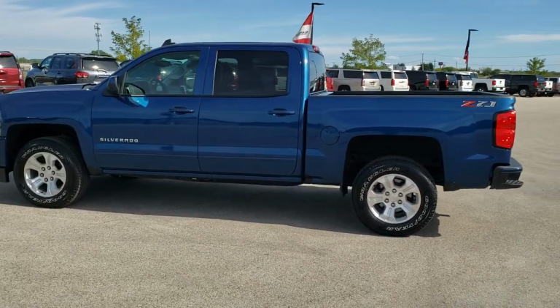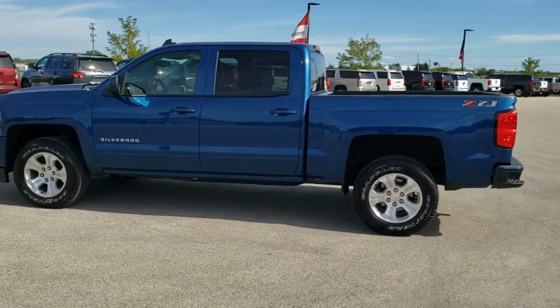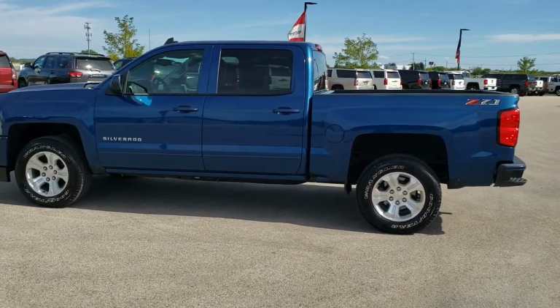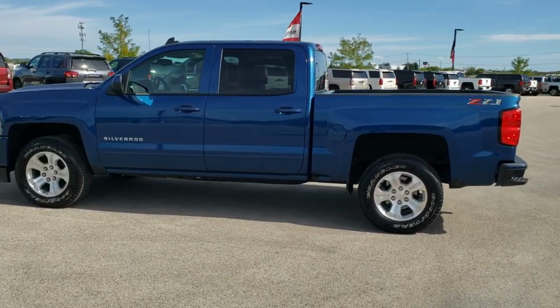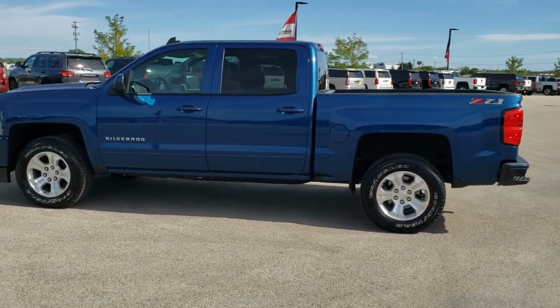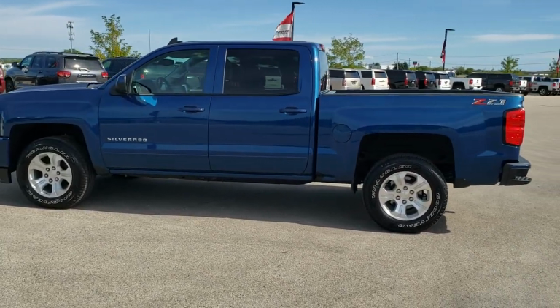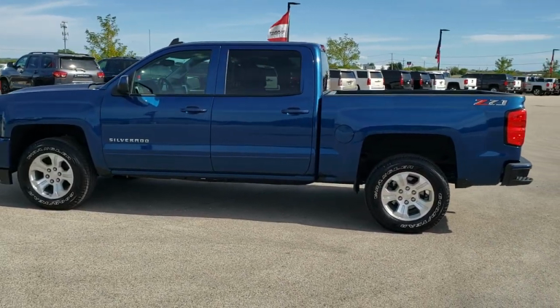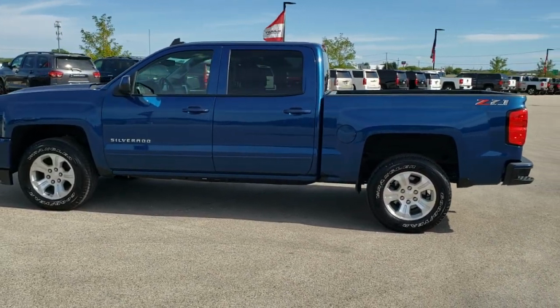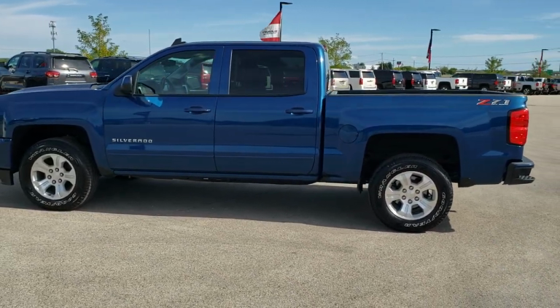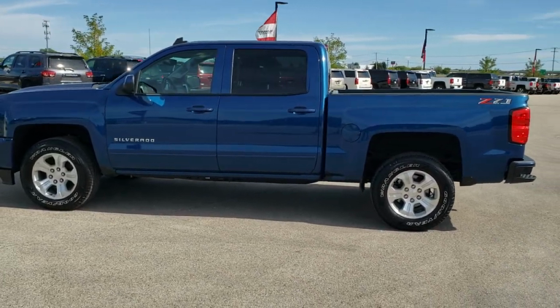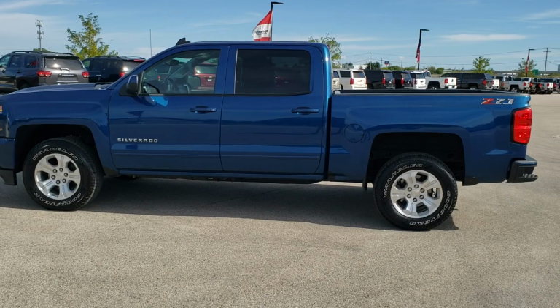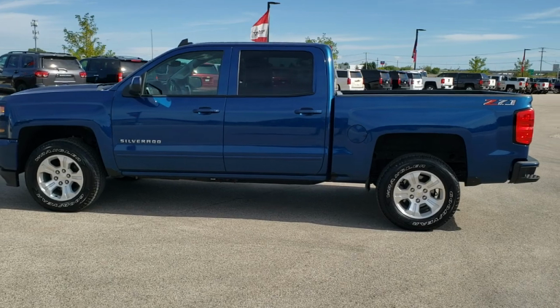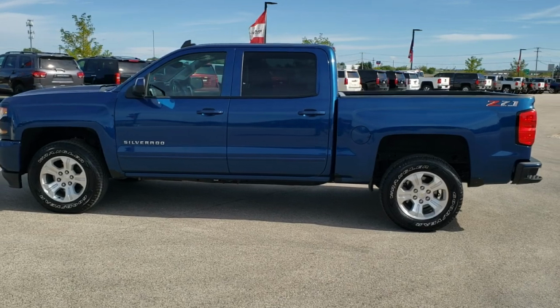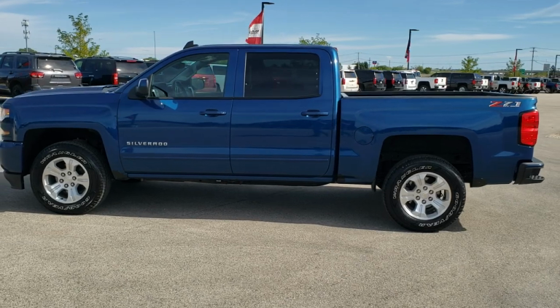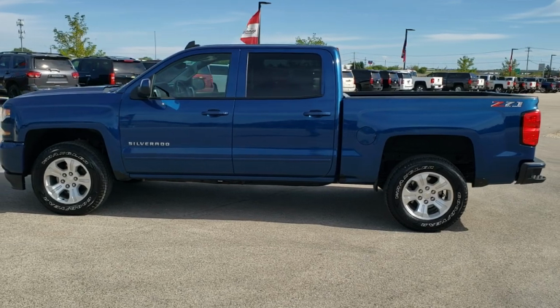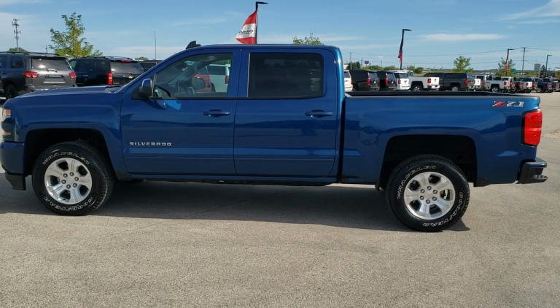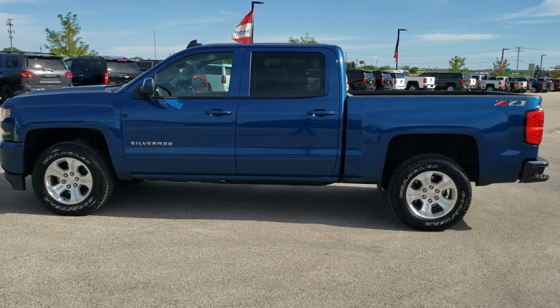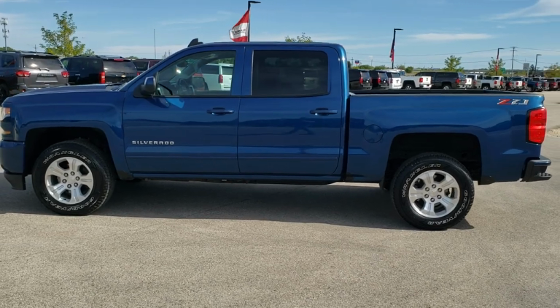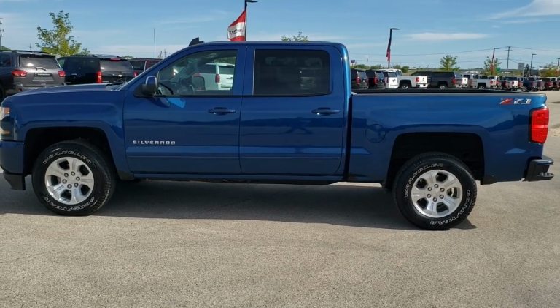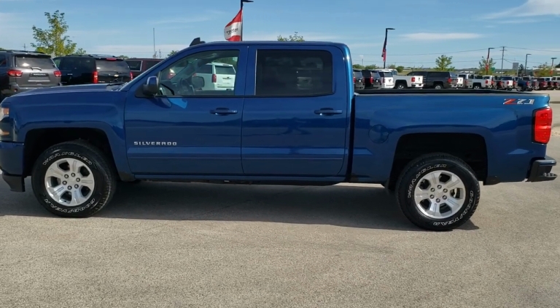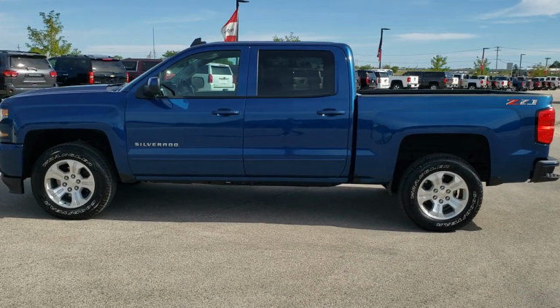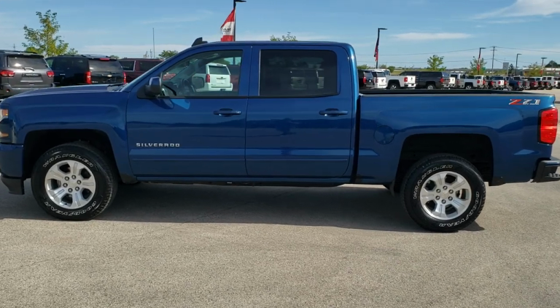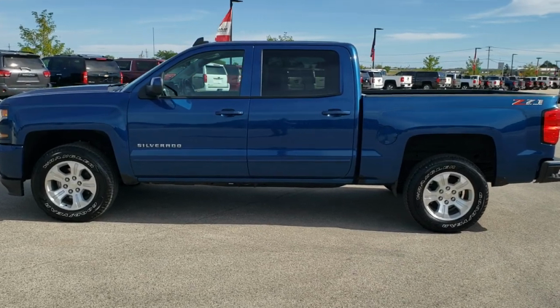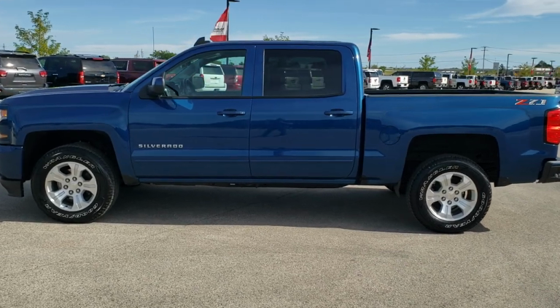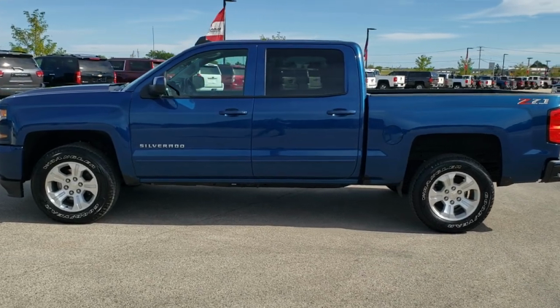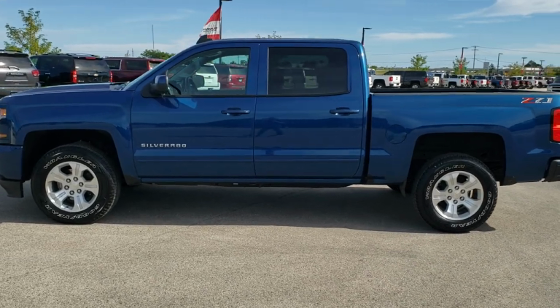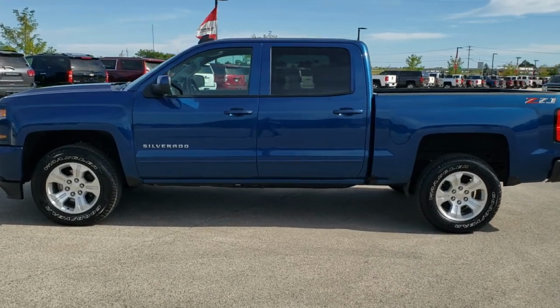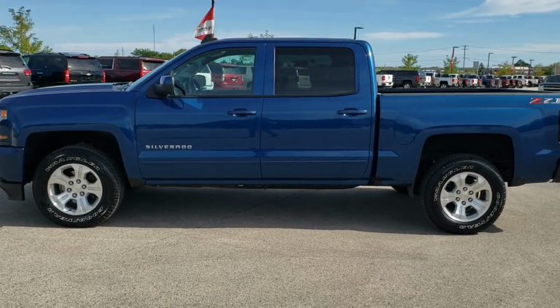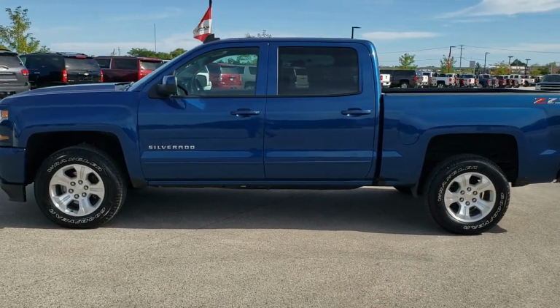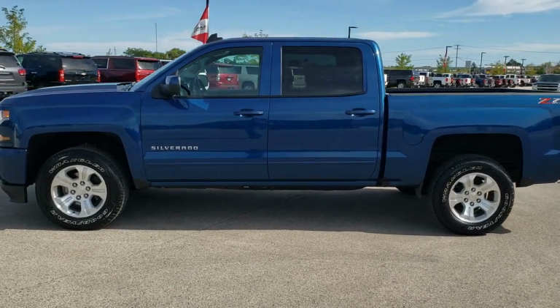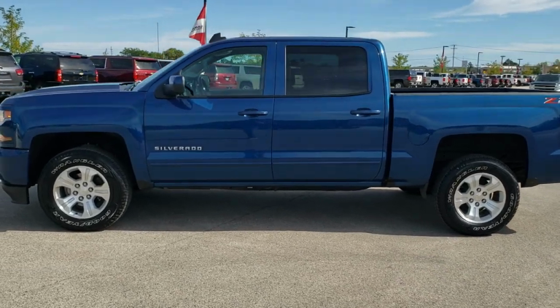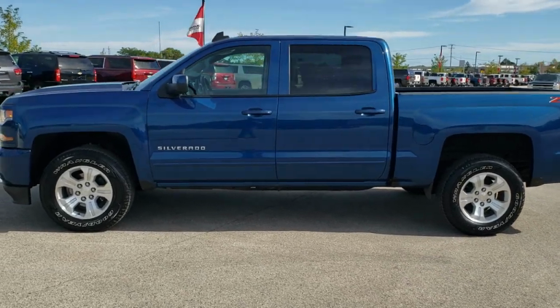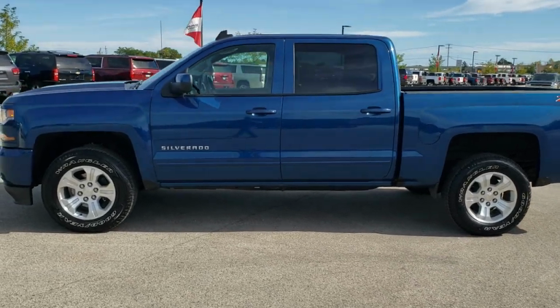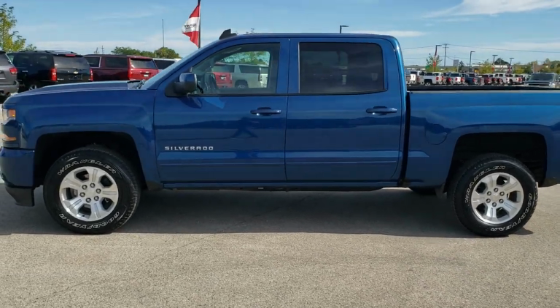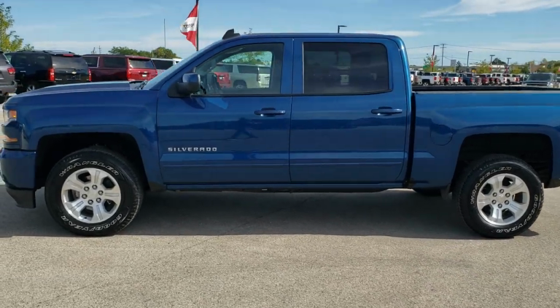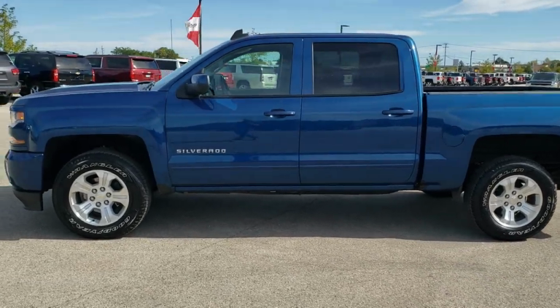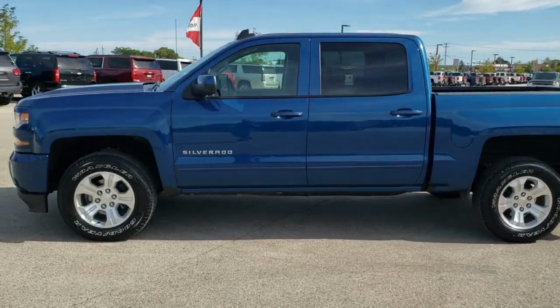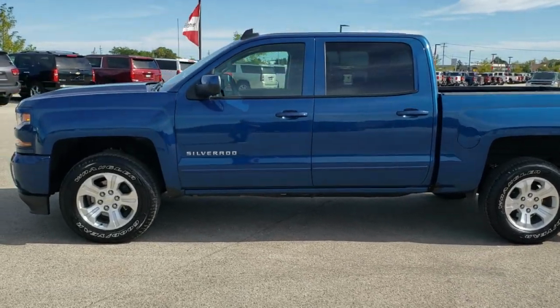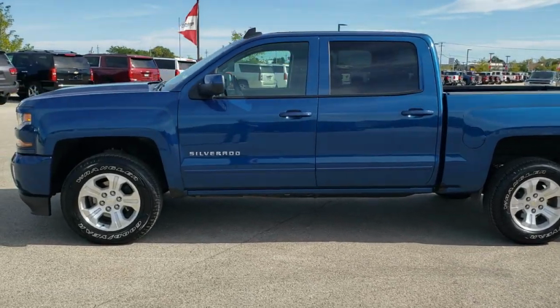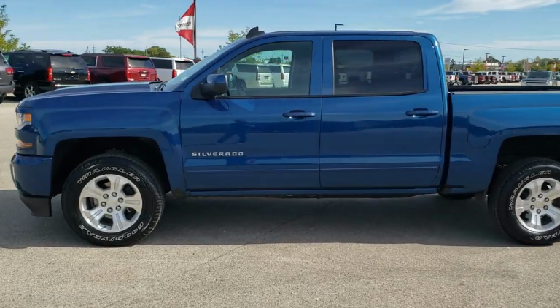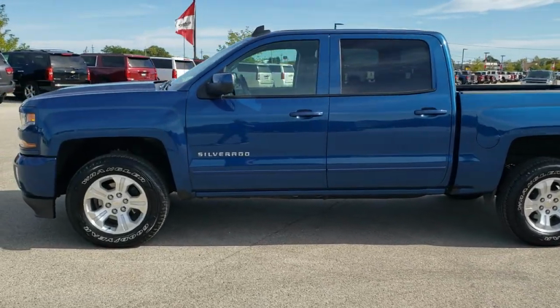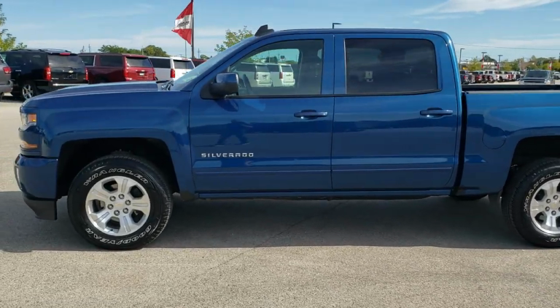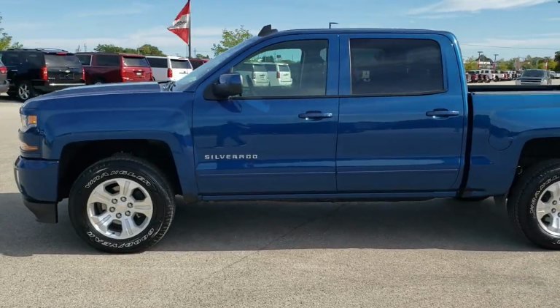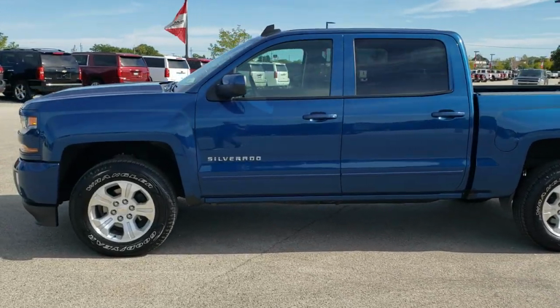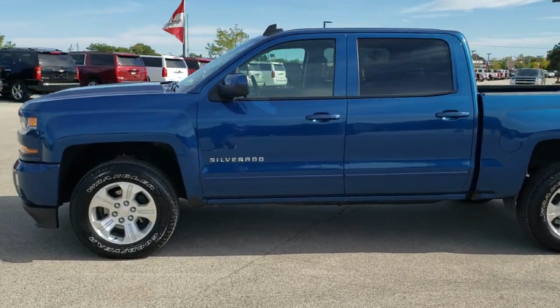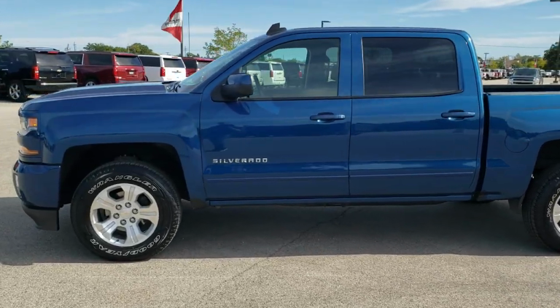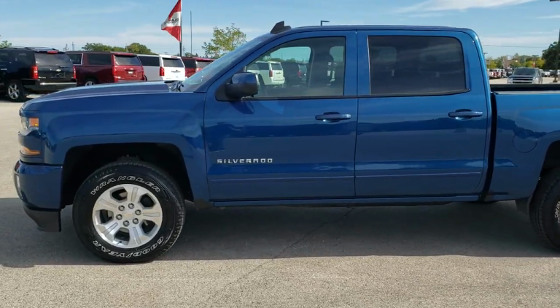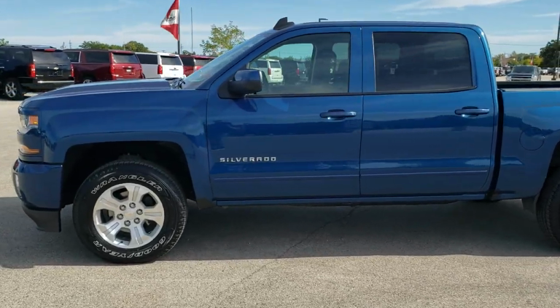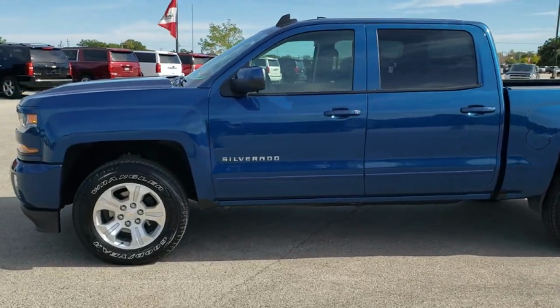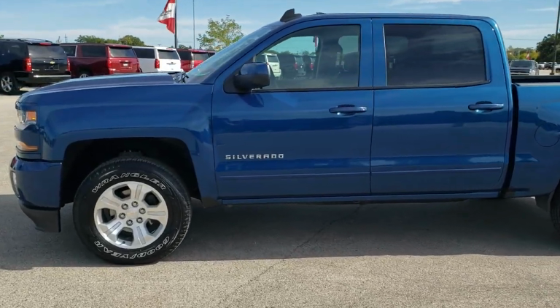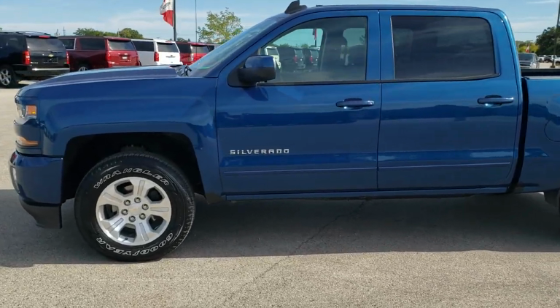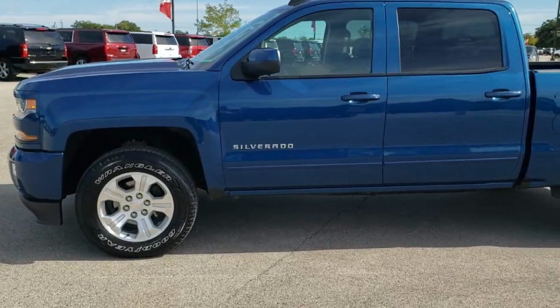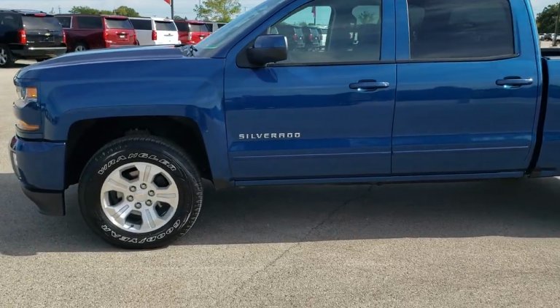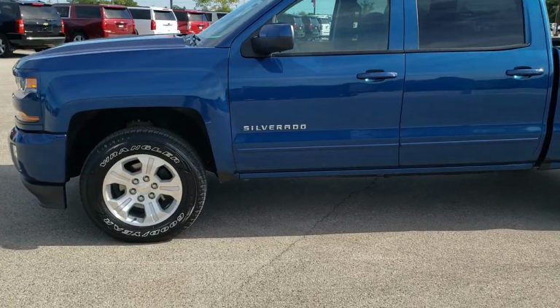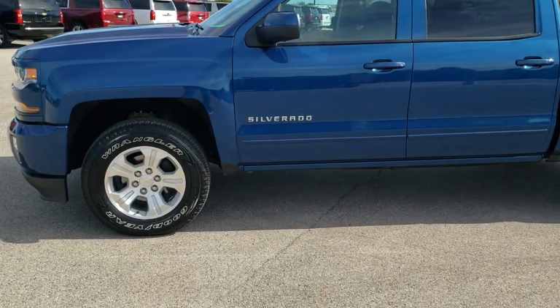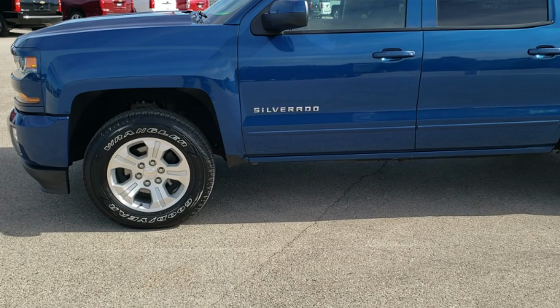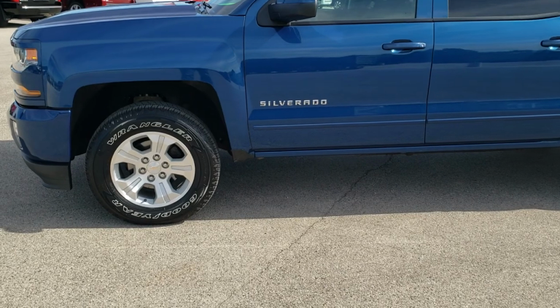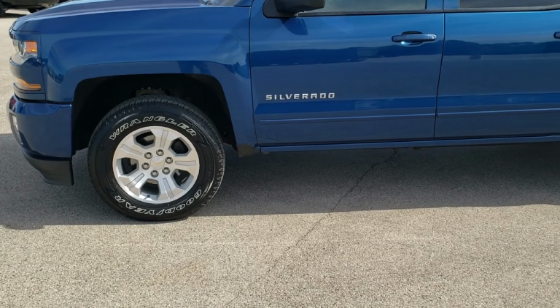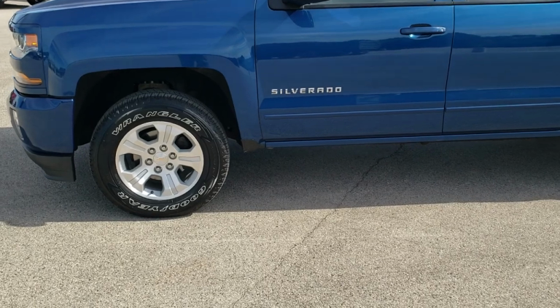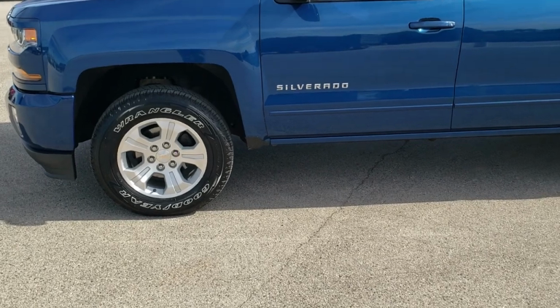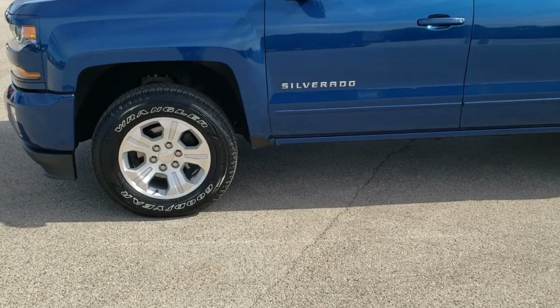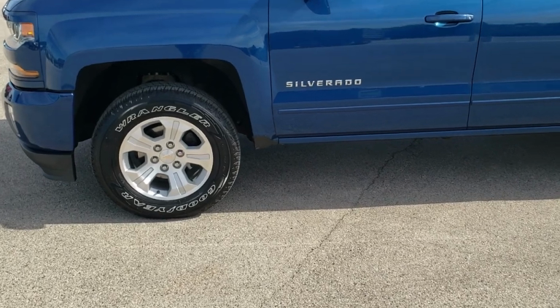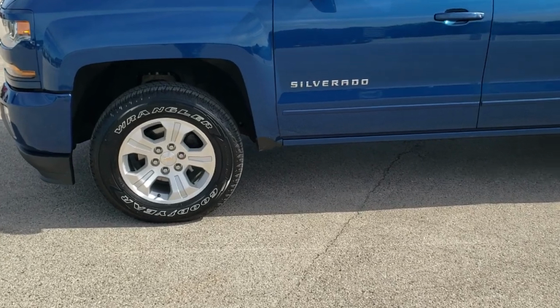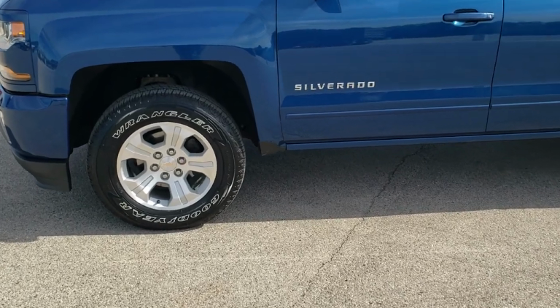And if you want to check out all the photos on this truck, in the upper right hand part of your screen there is a link right to our website. Click that and check us out there.